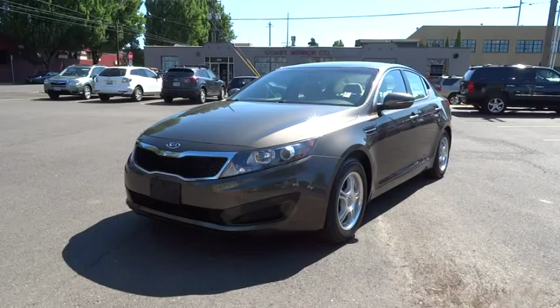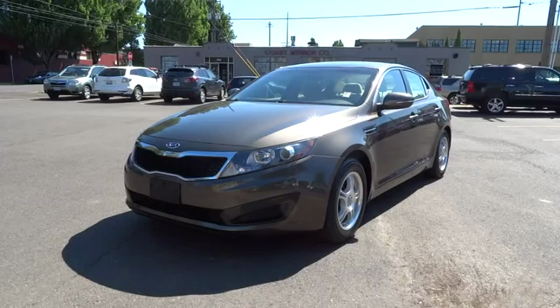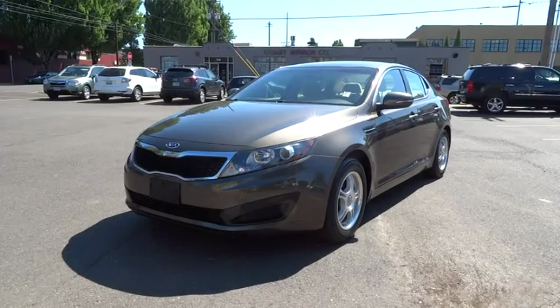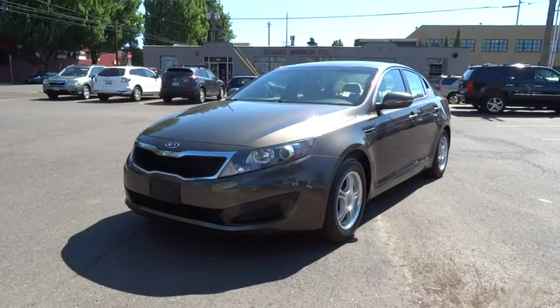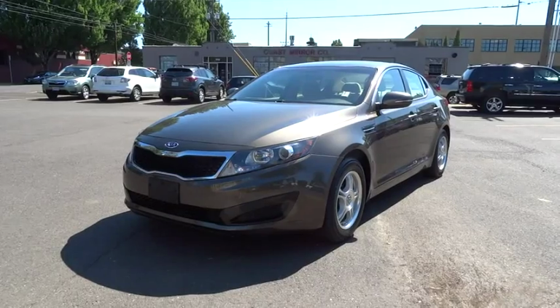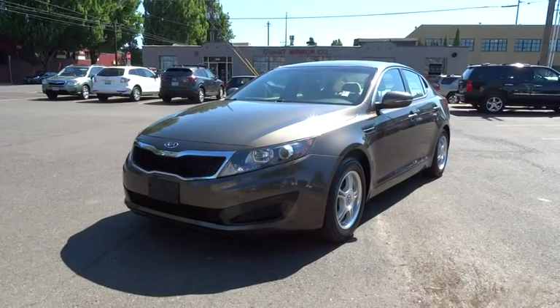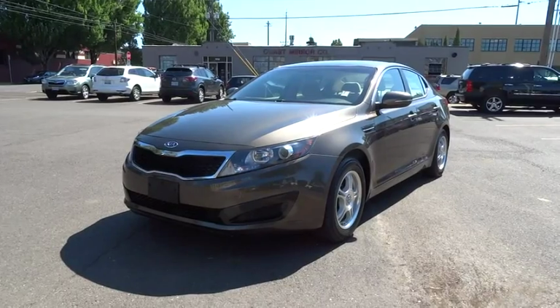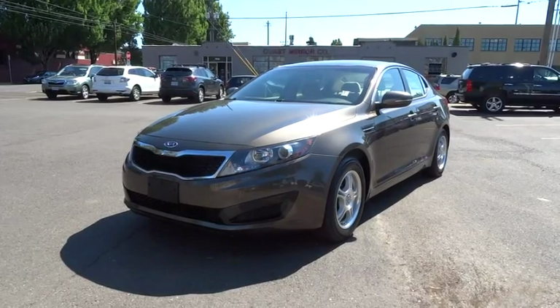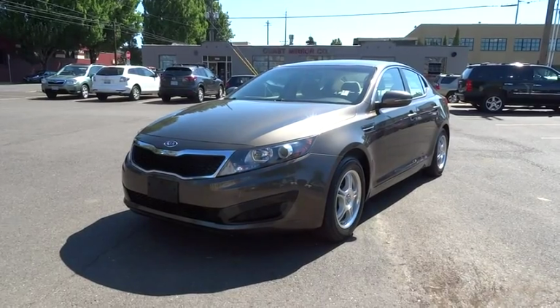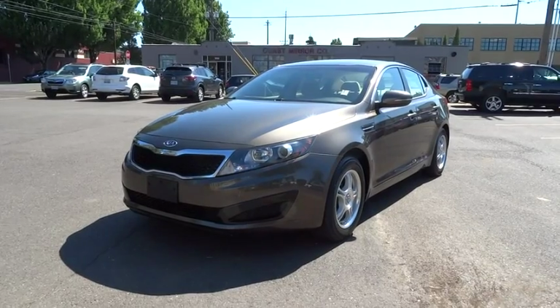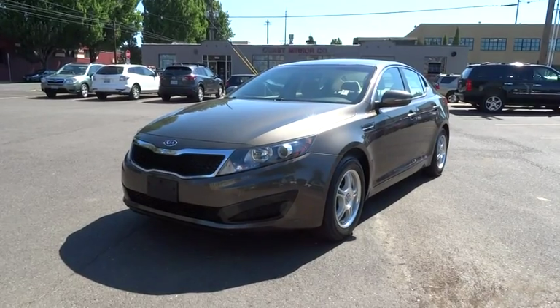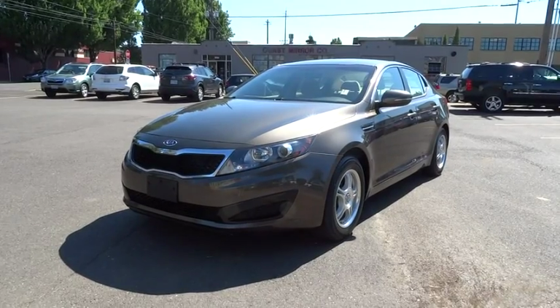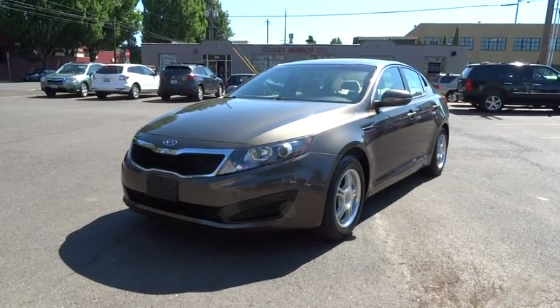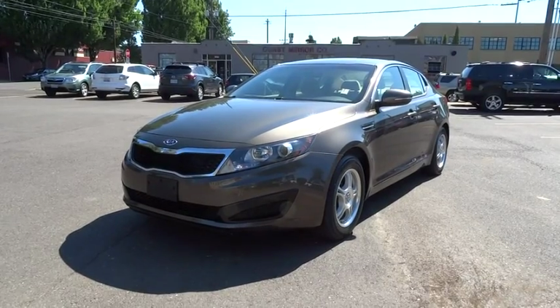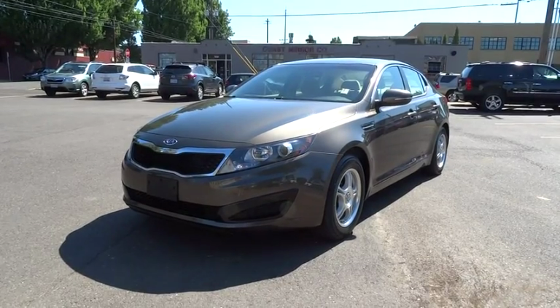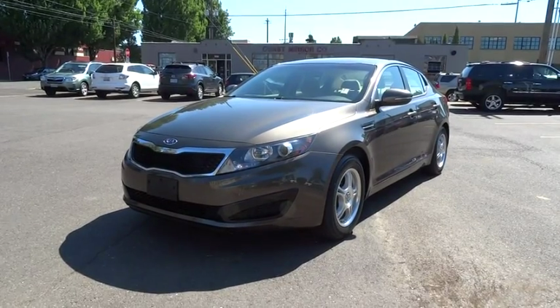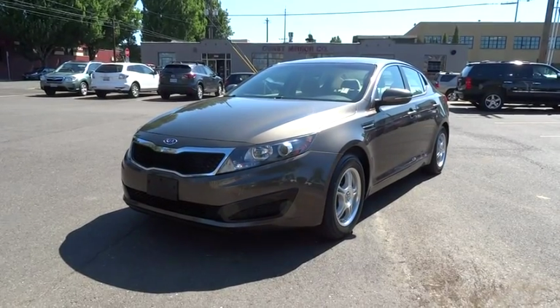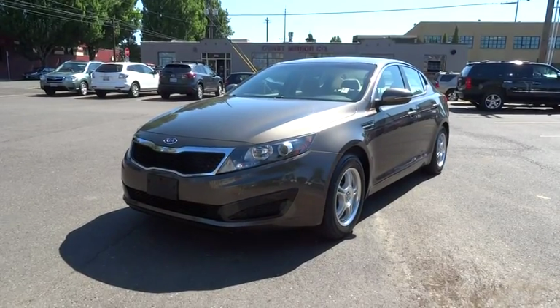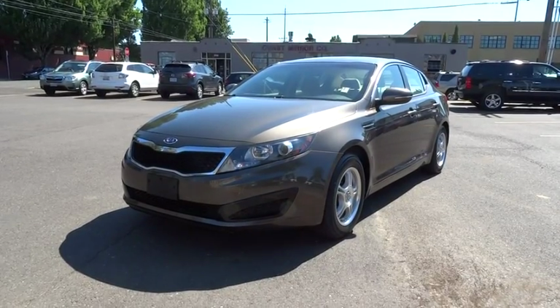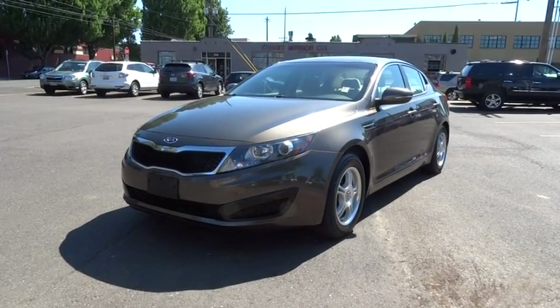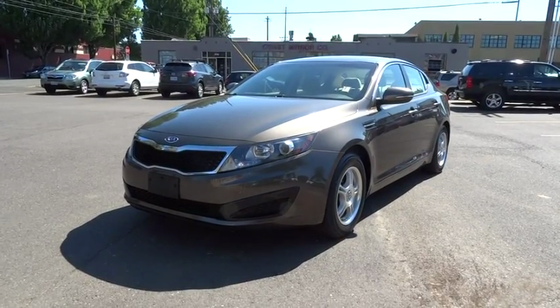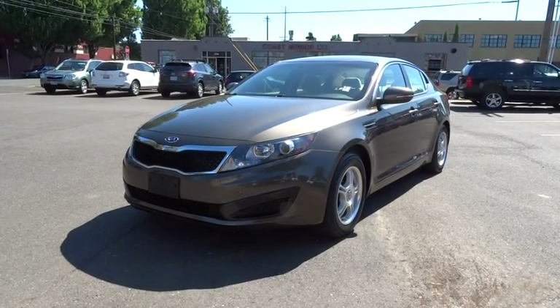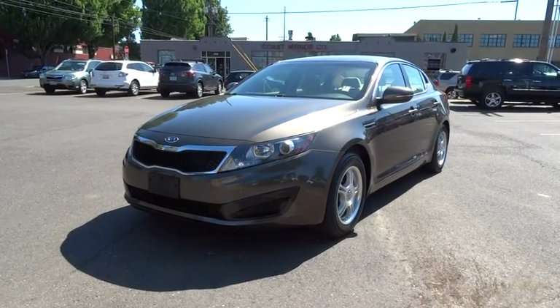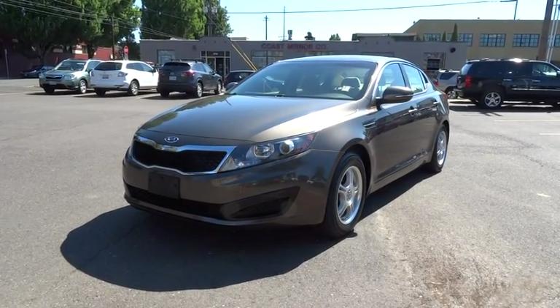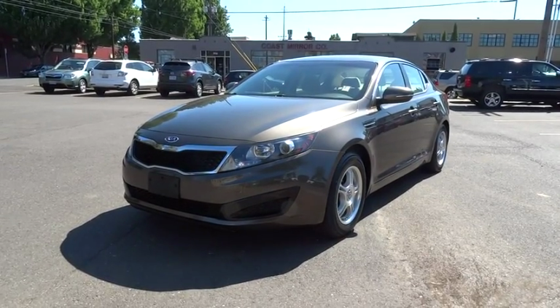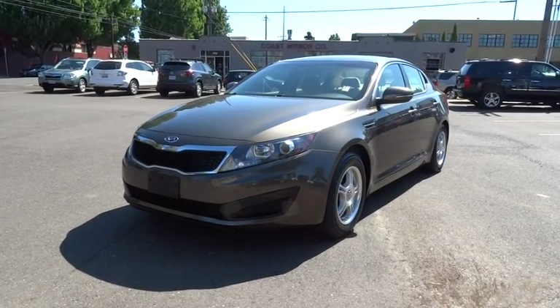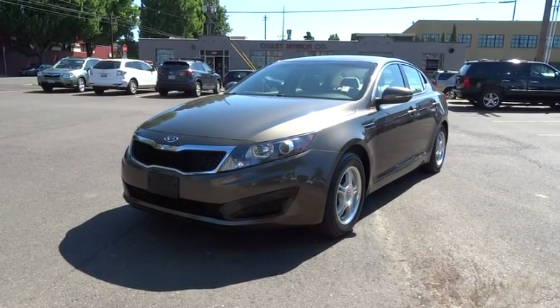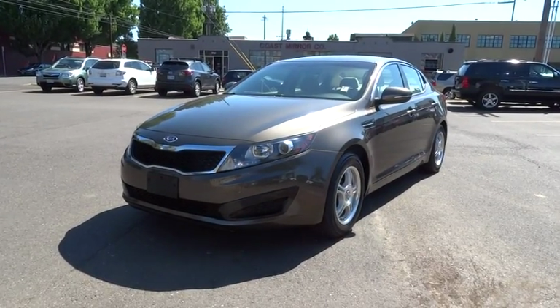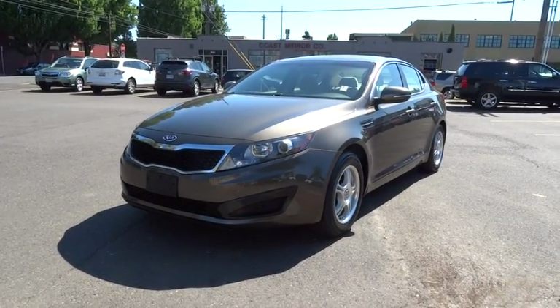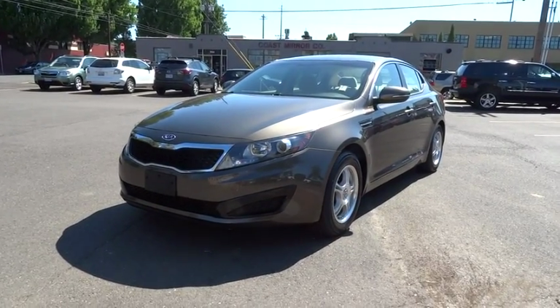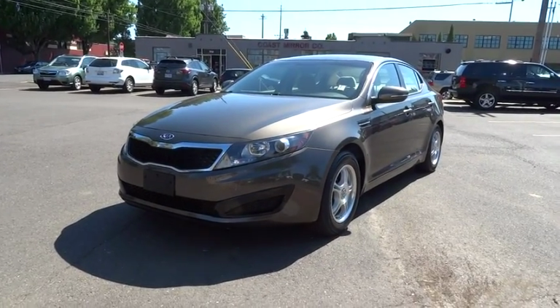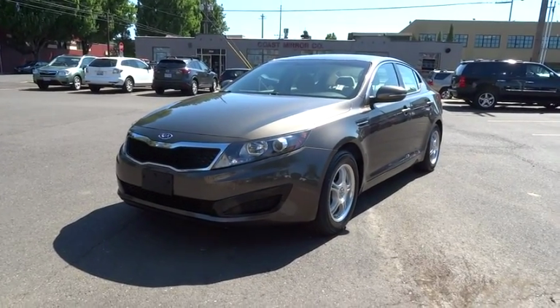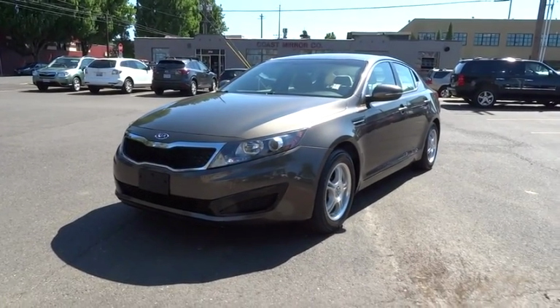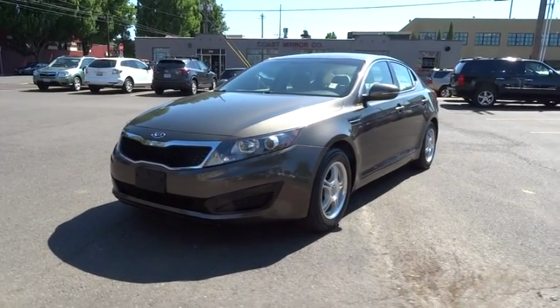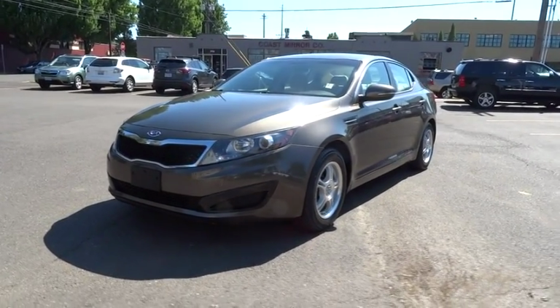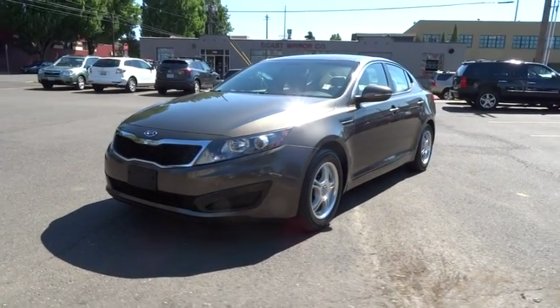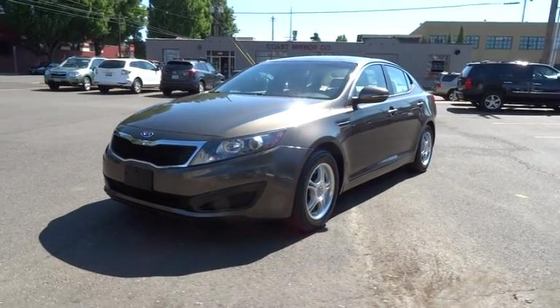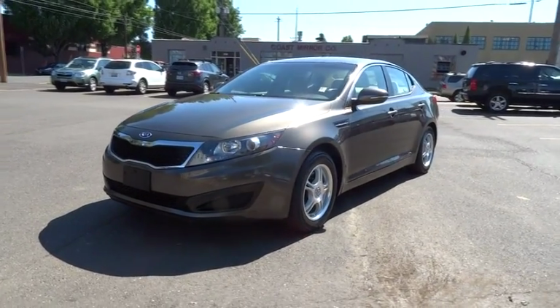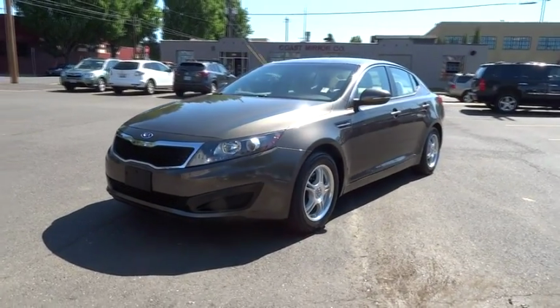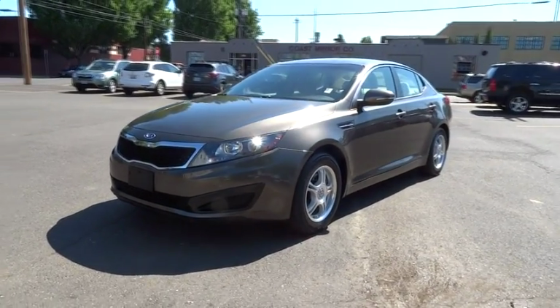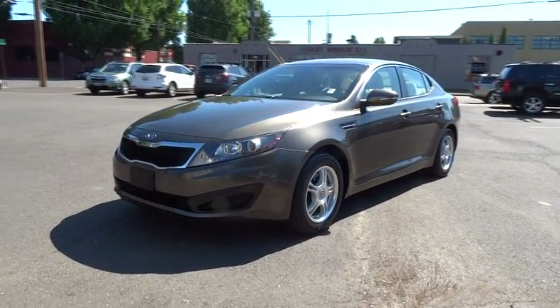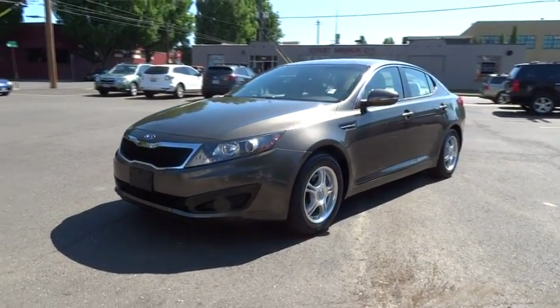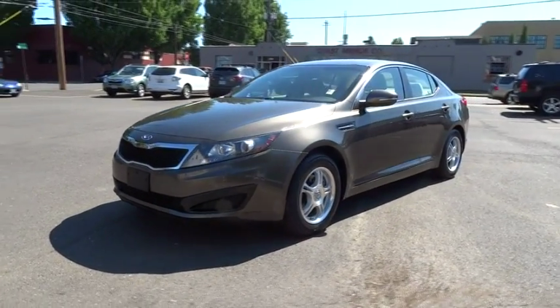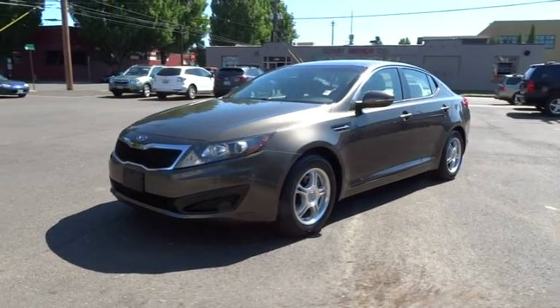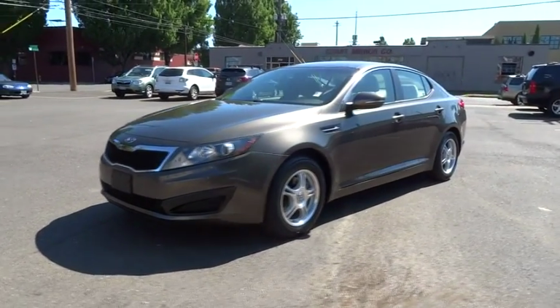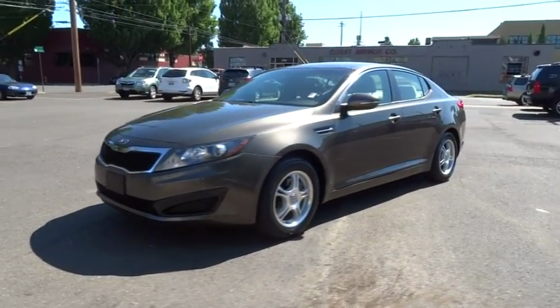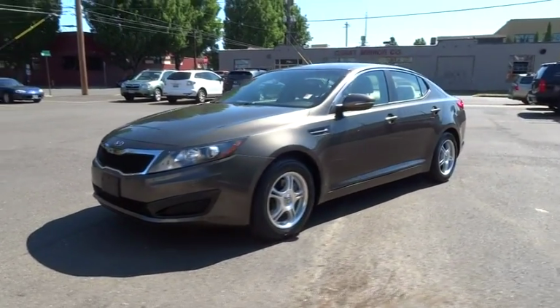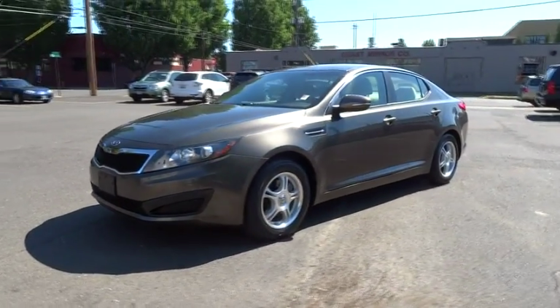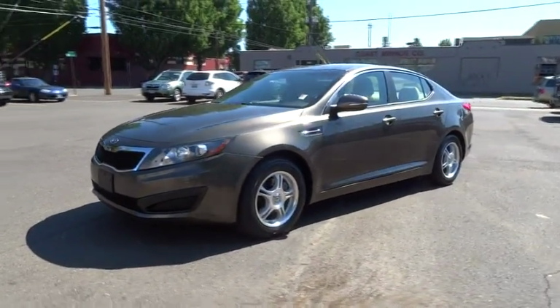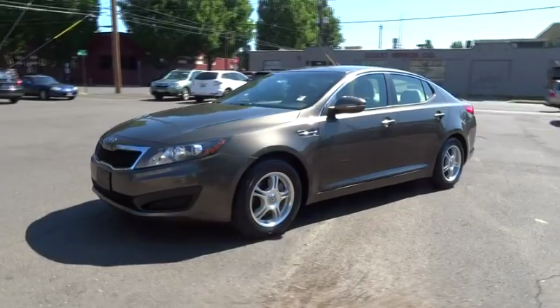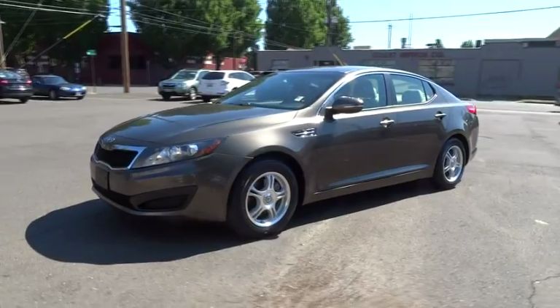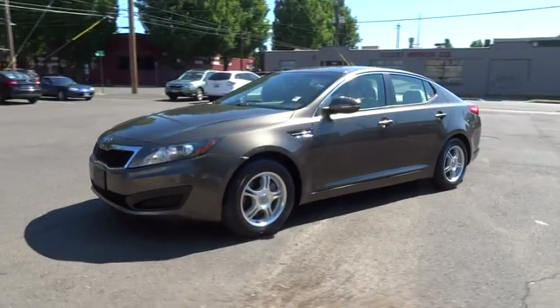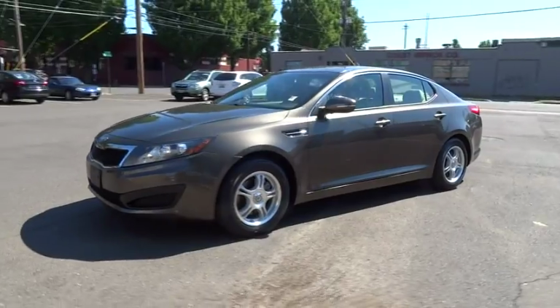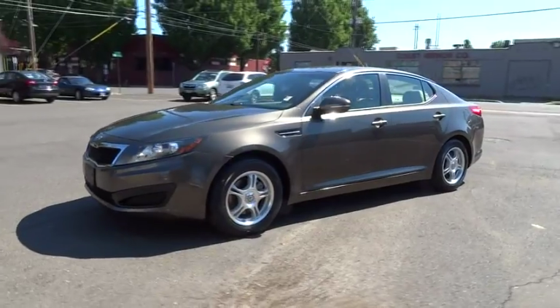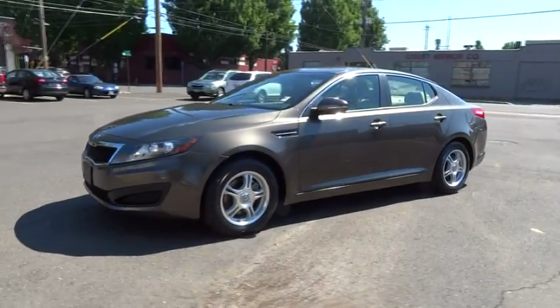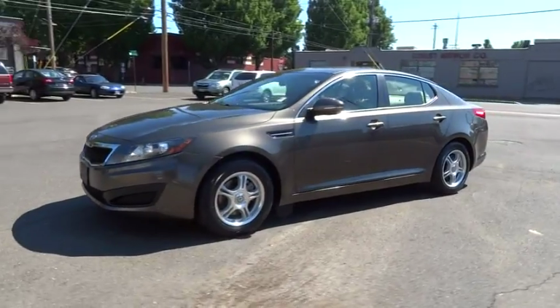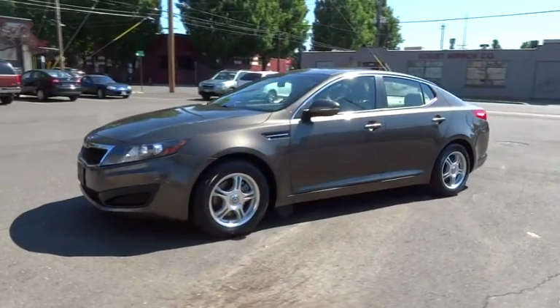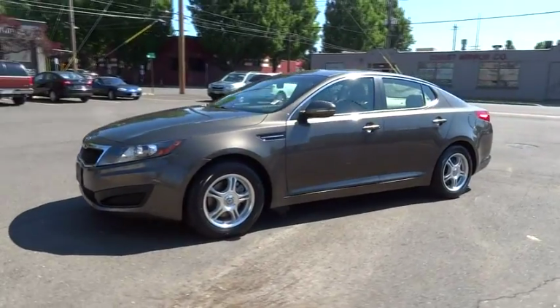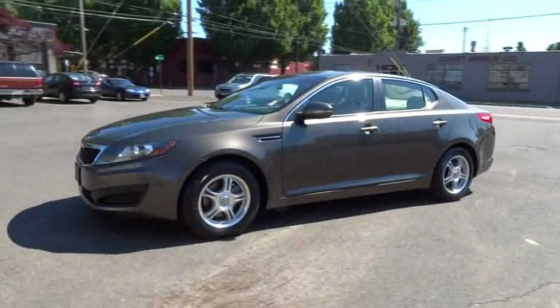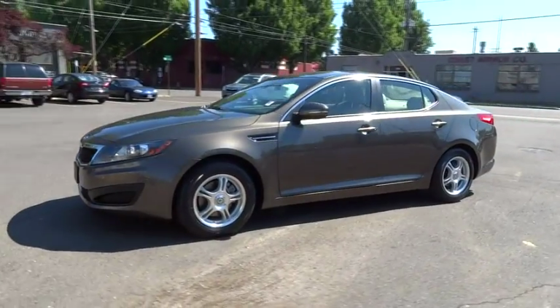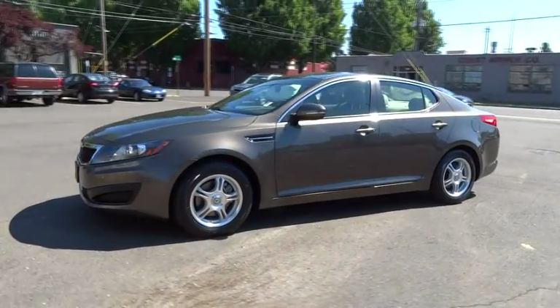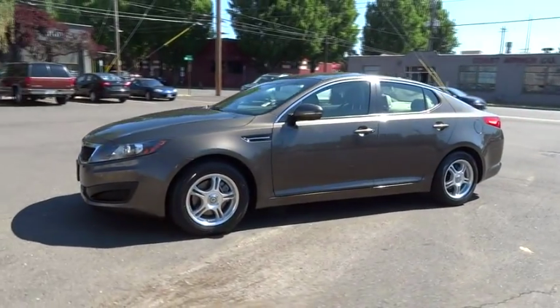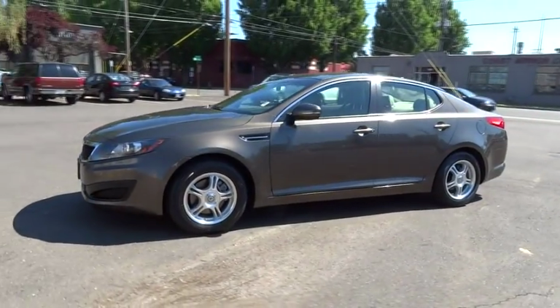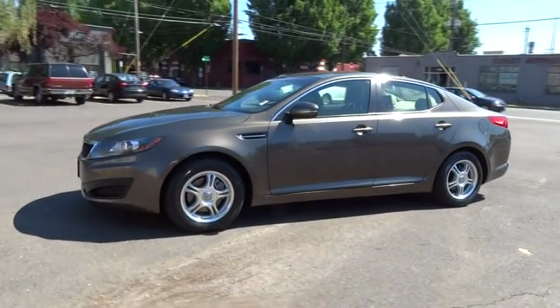2011 Optima, the all-new Kia Optima, offers a new level of style and performance features from Kia.